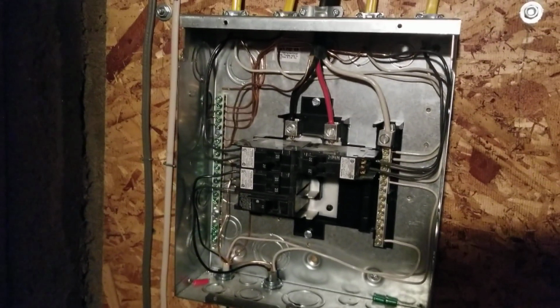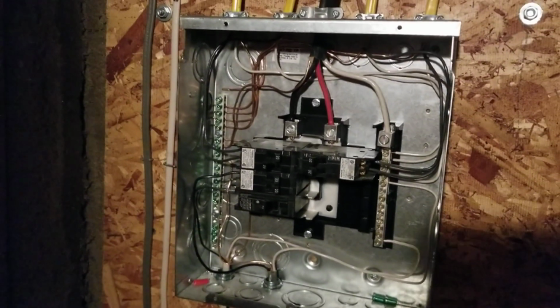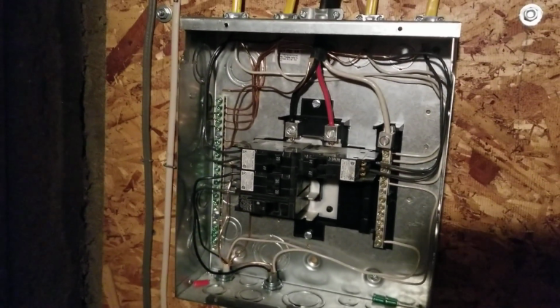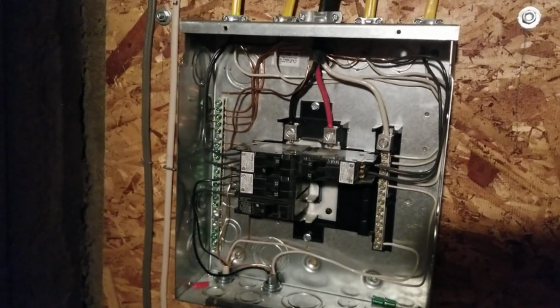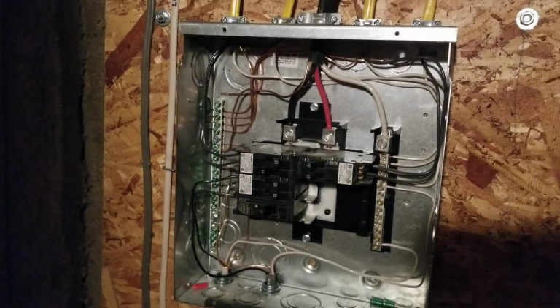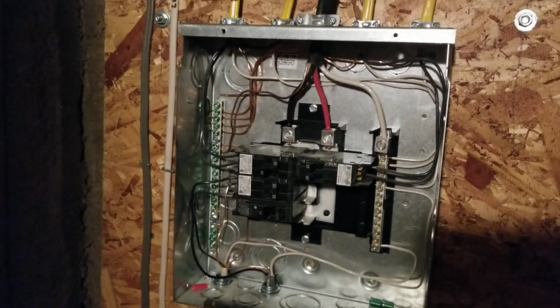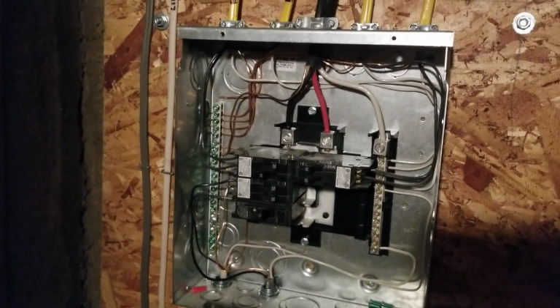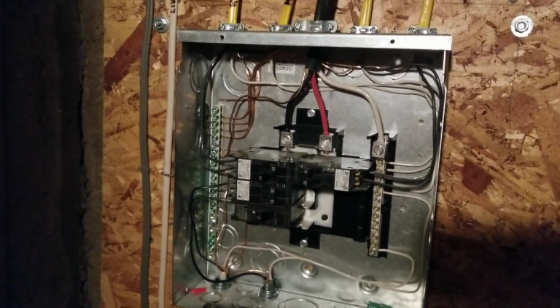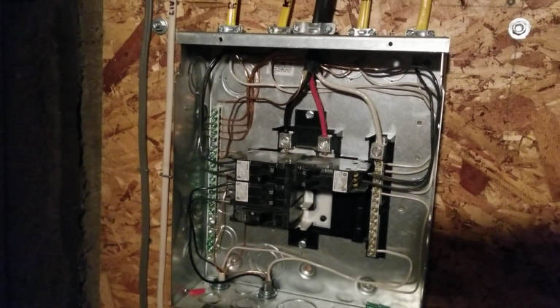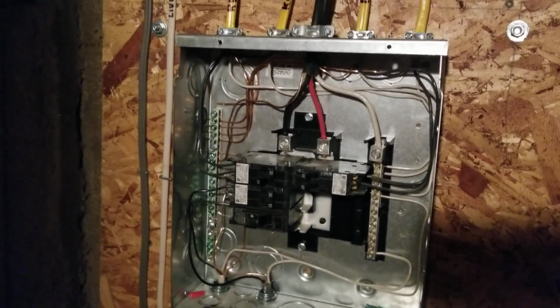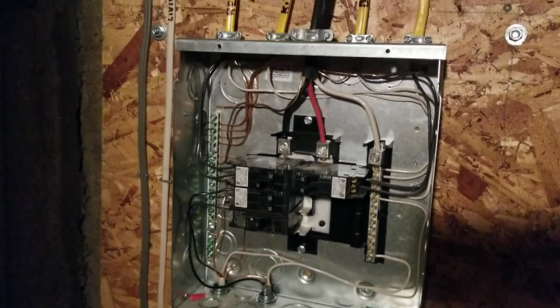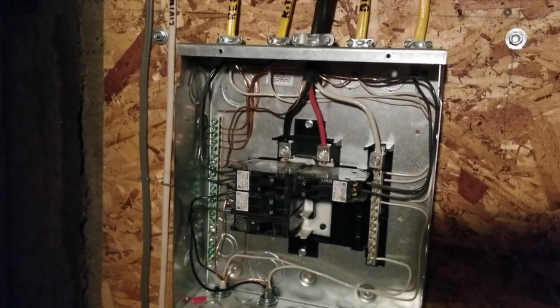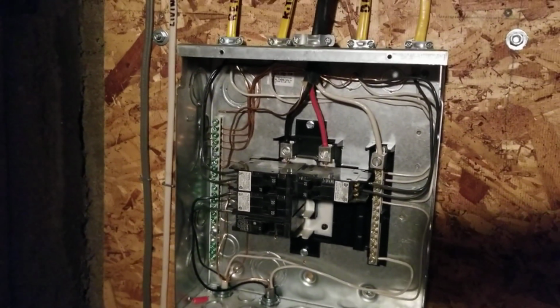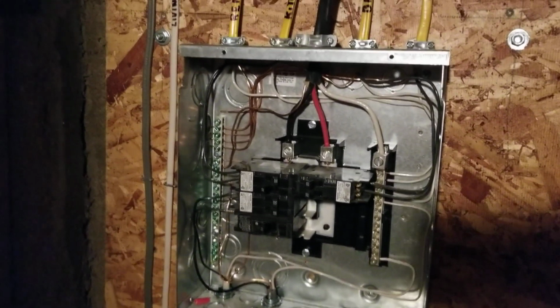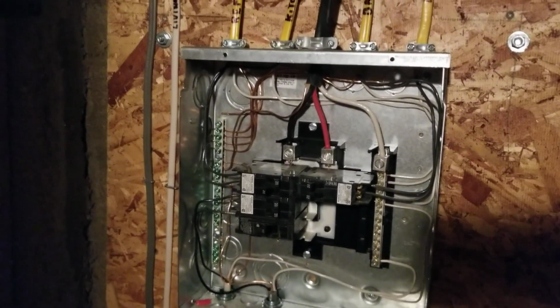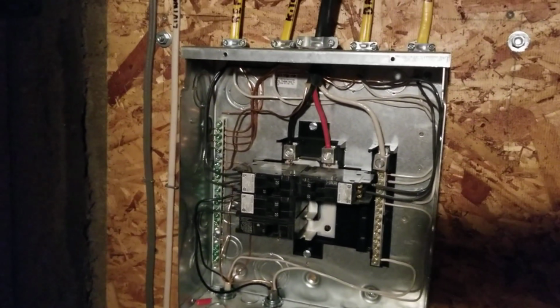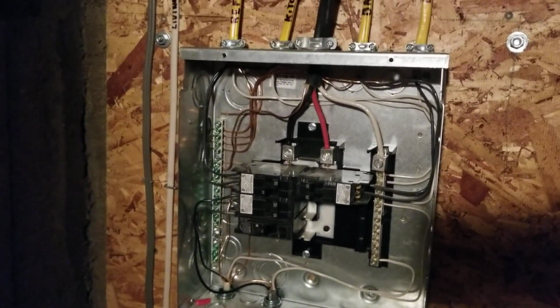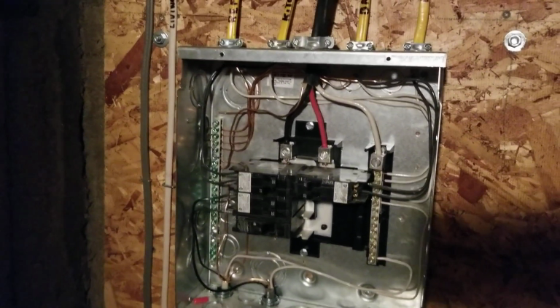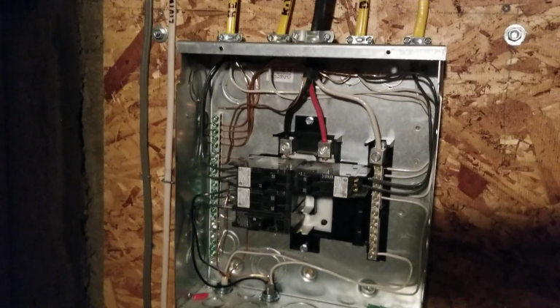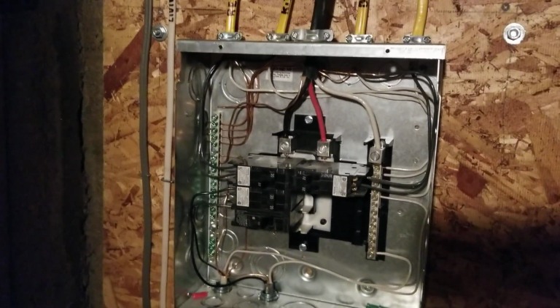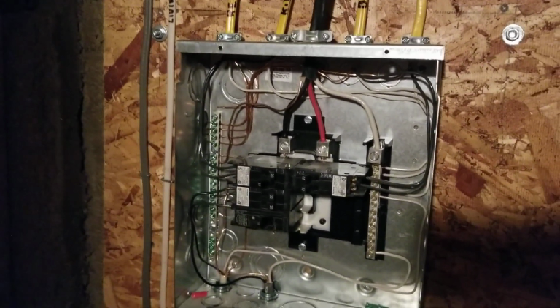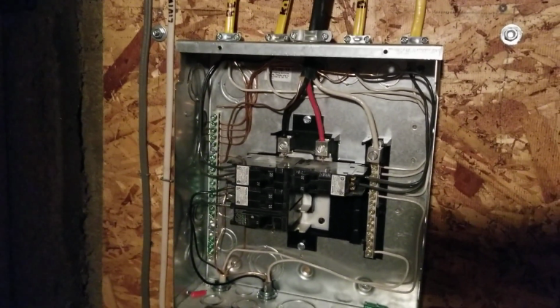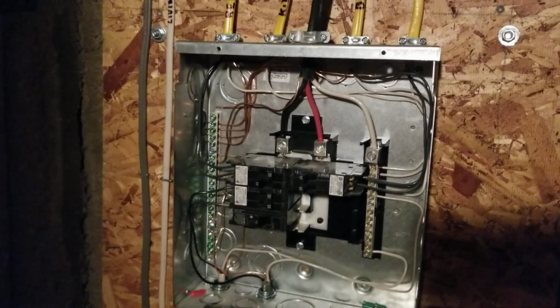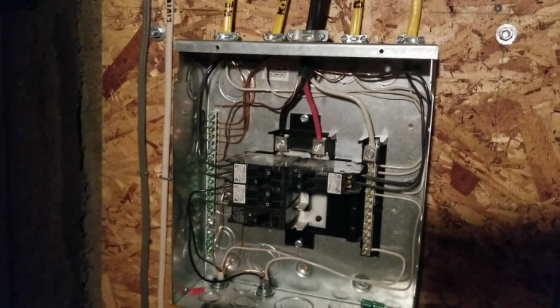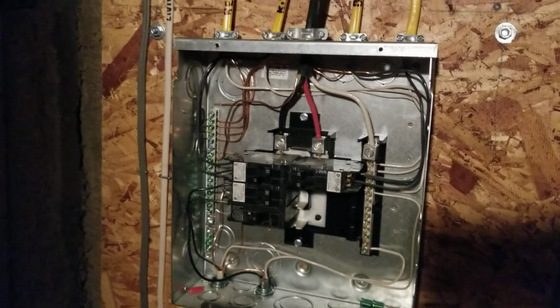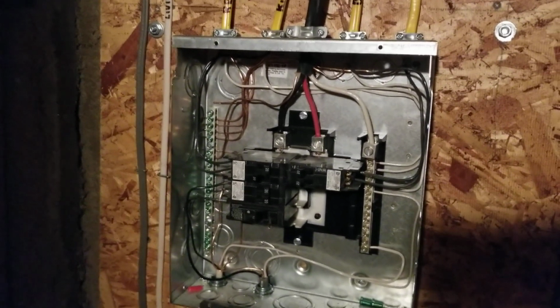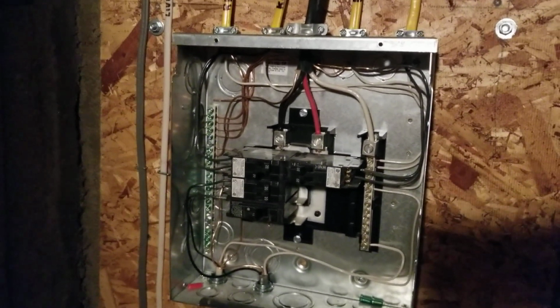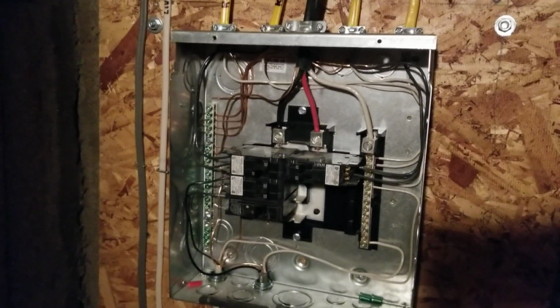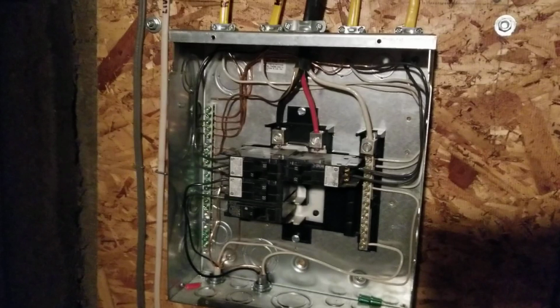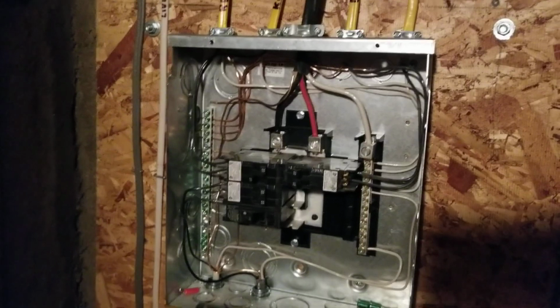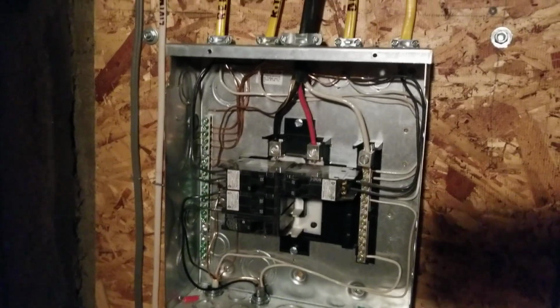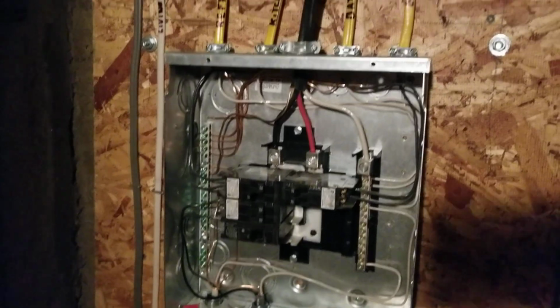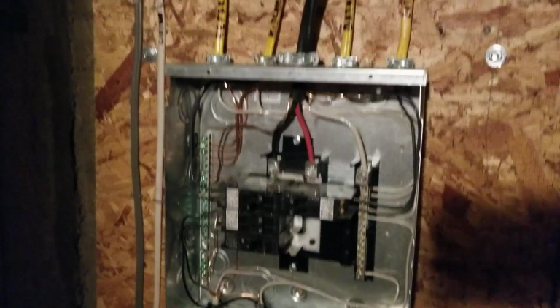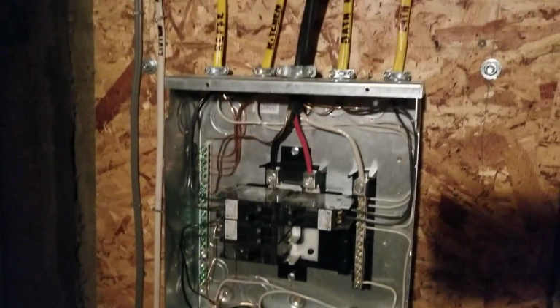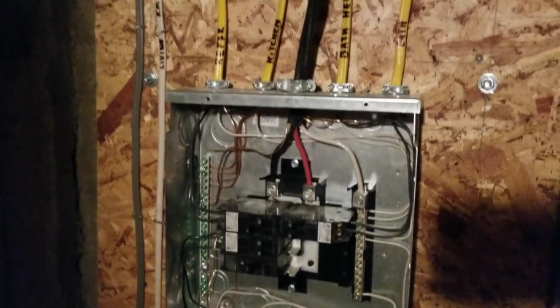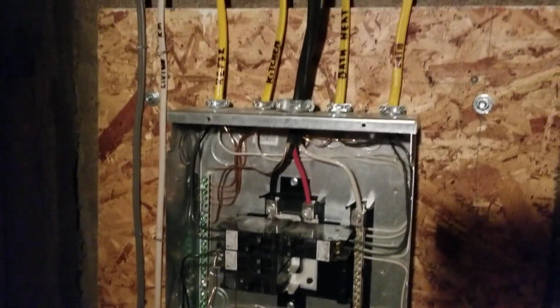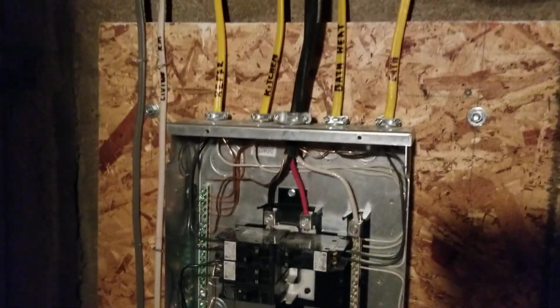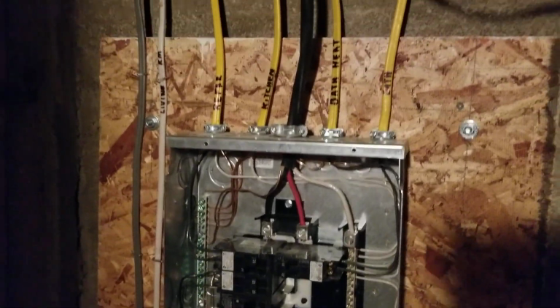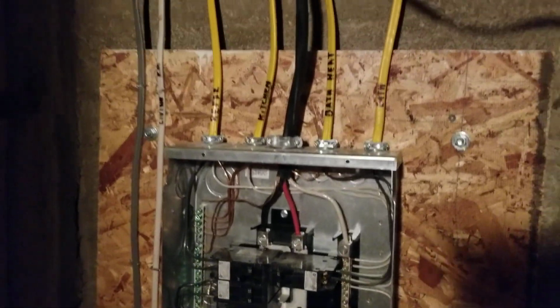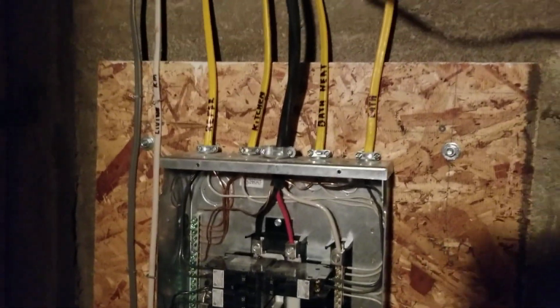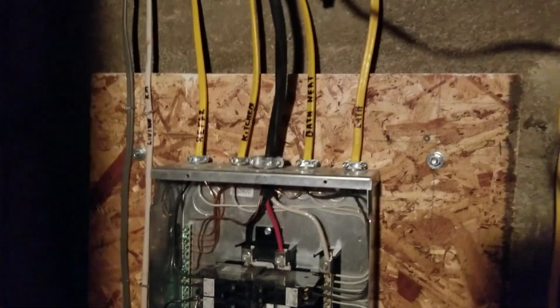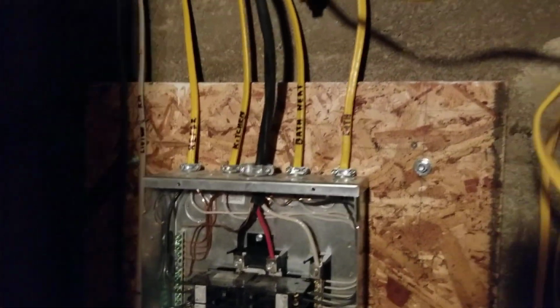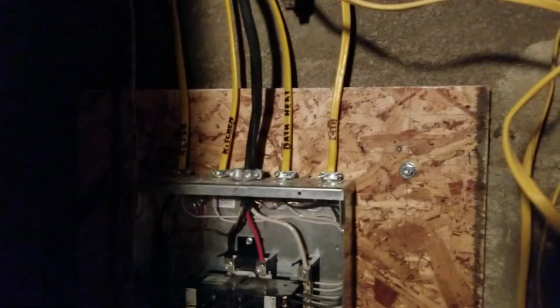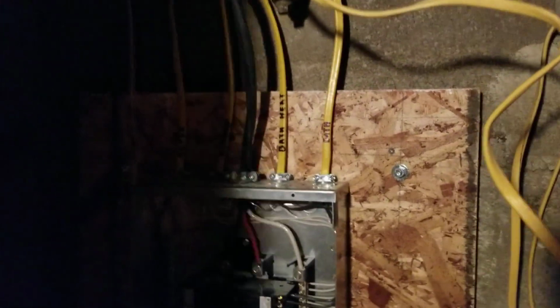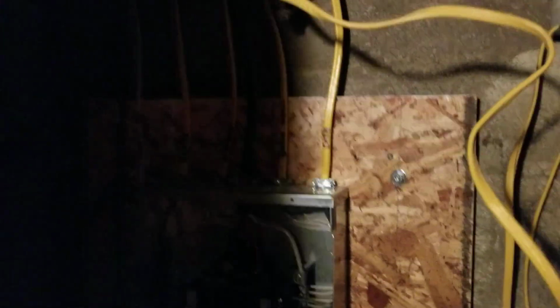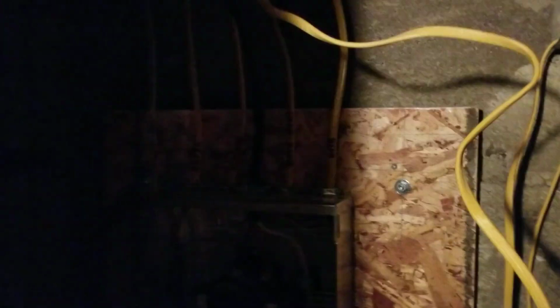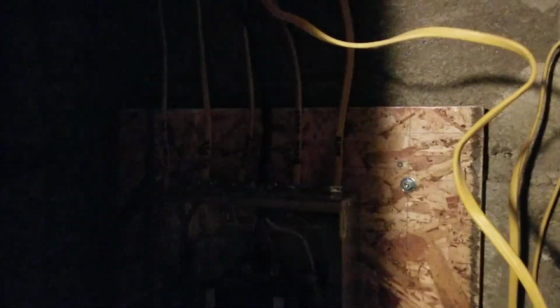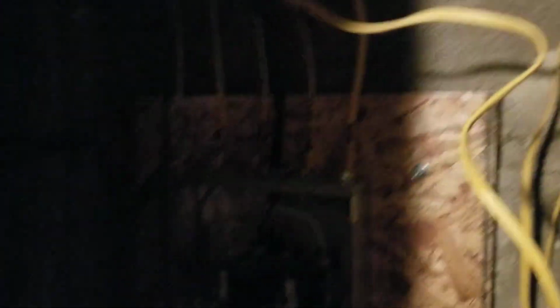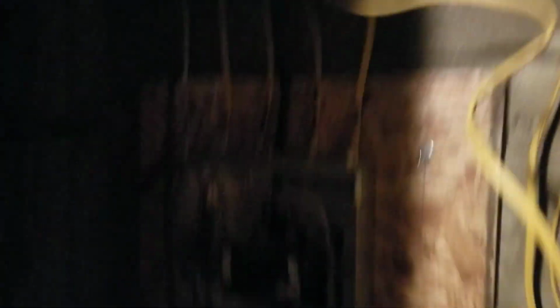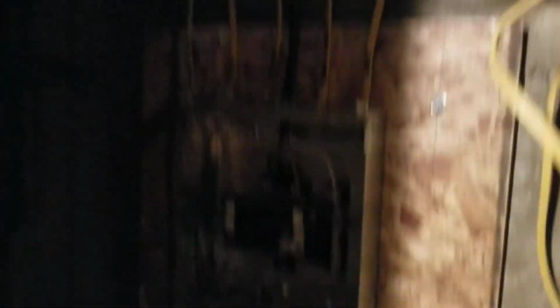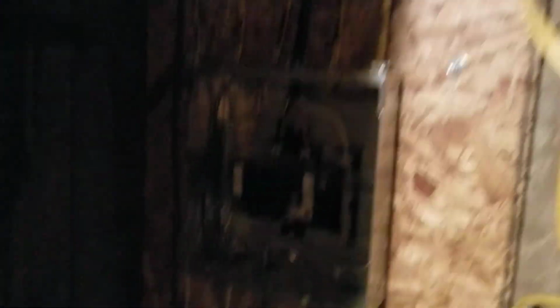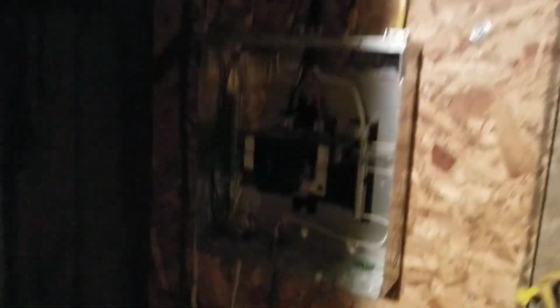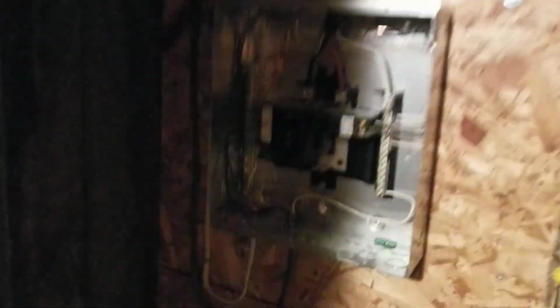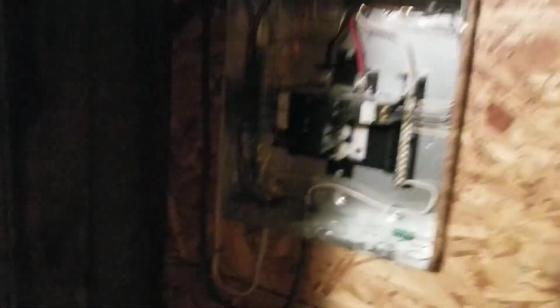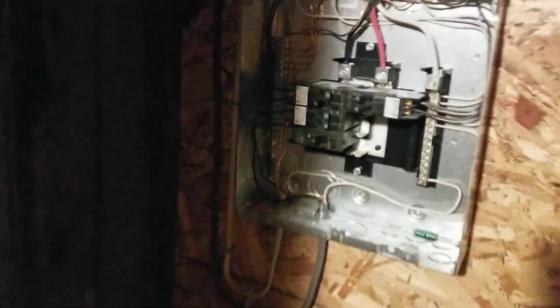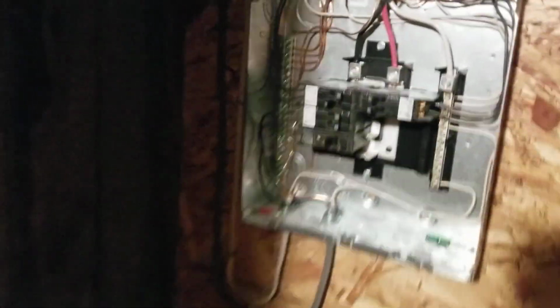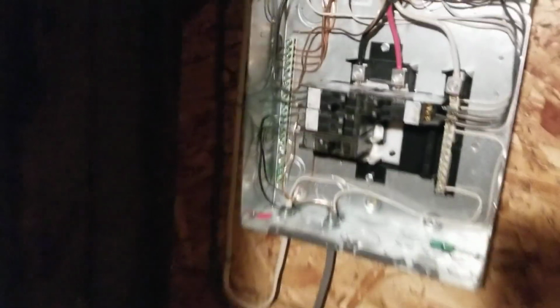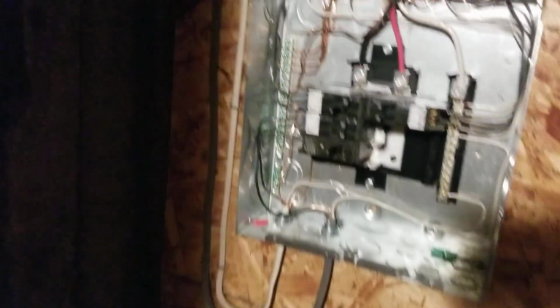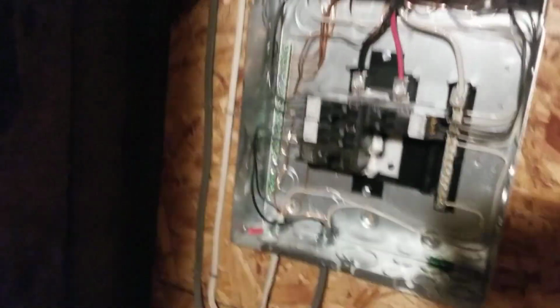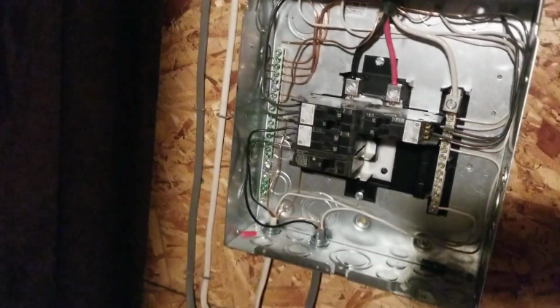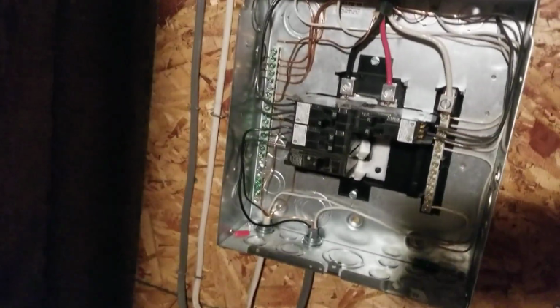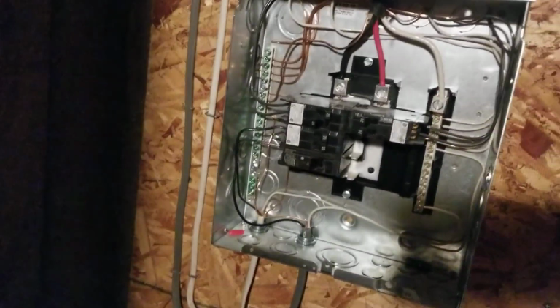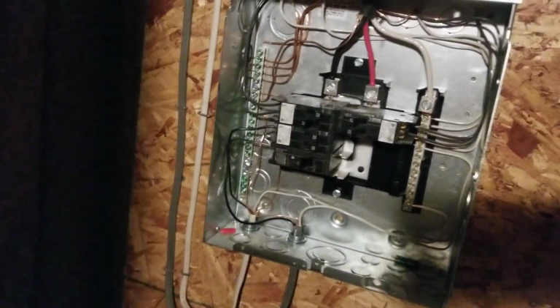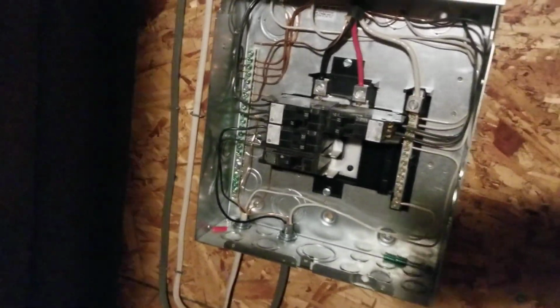Monday, finally got the sub-panel hooked up outside, so now the panel's live.